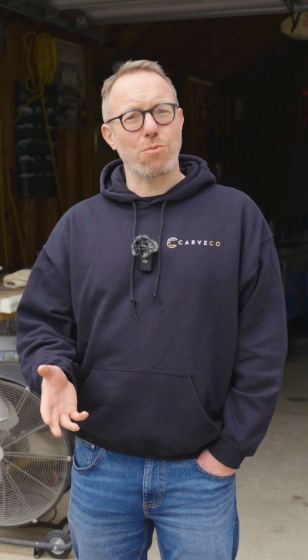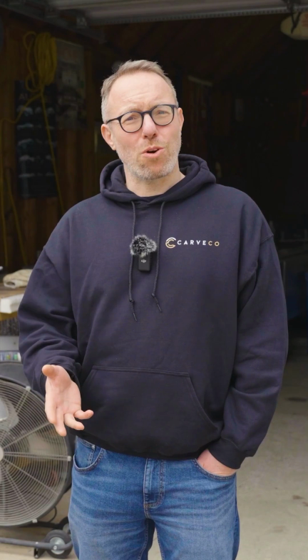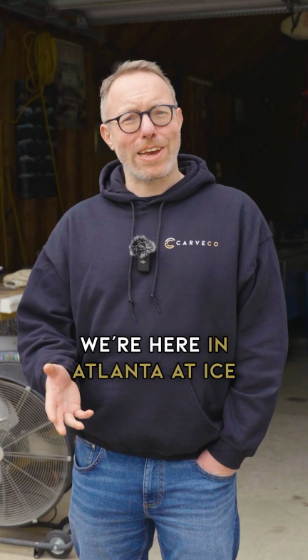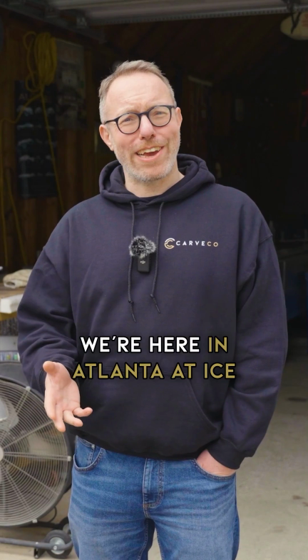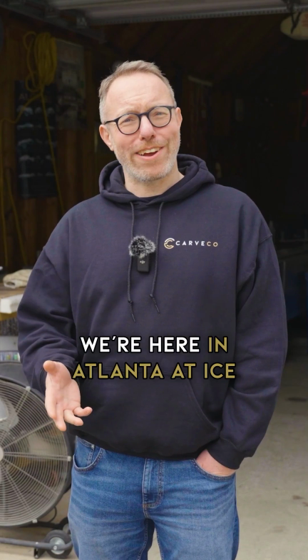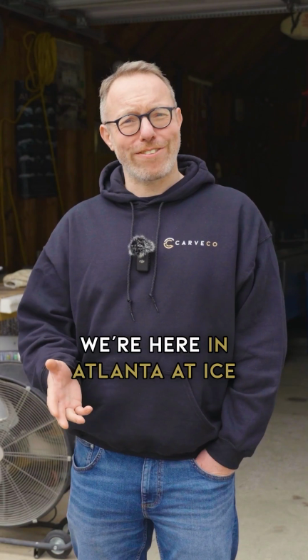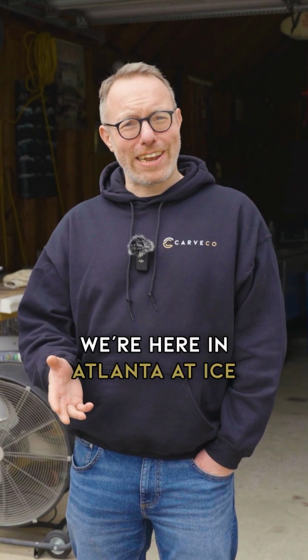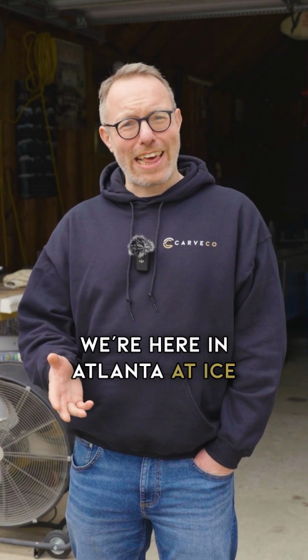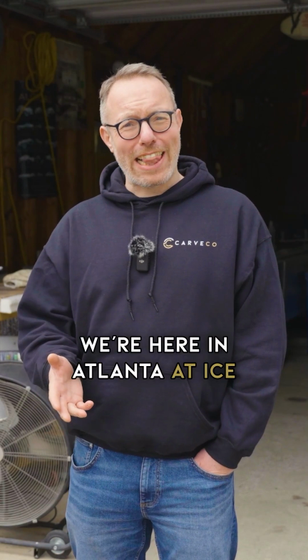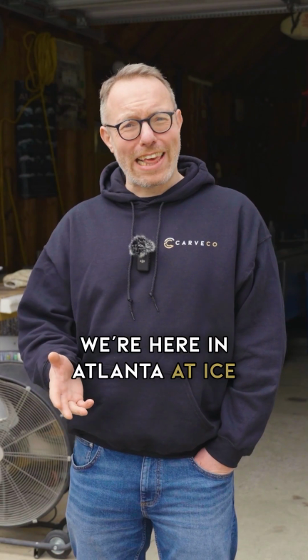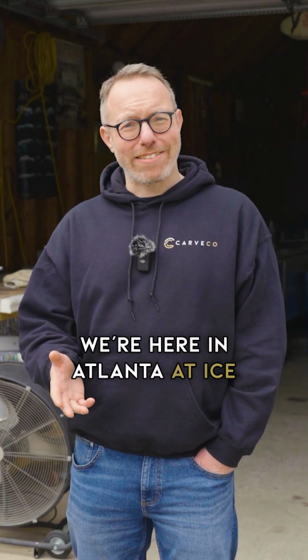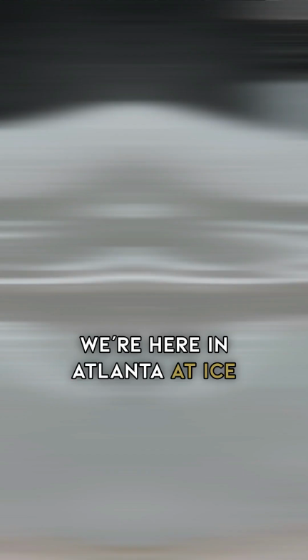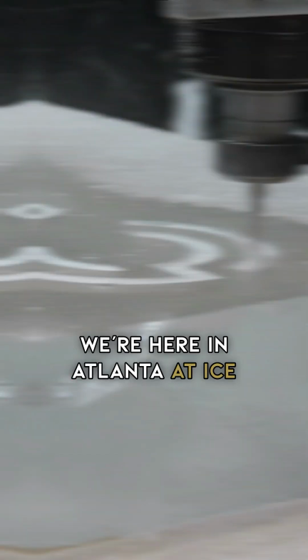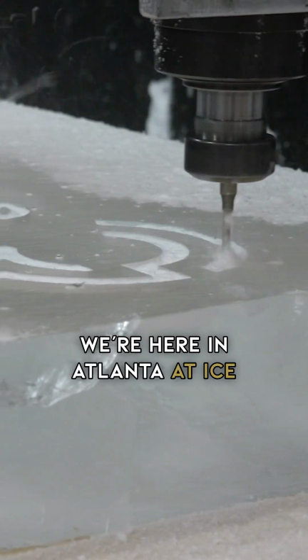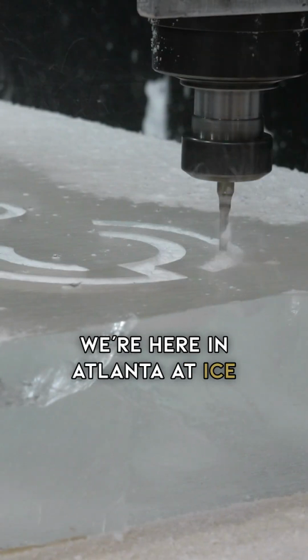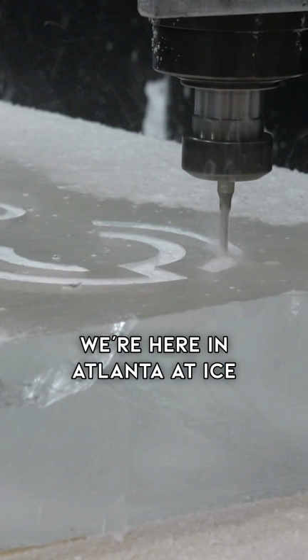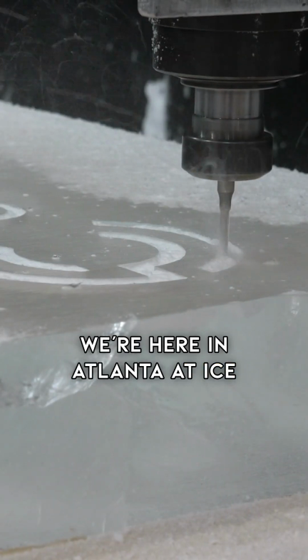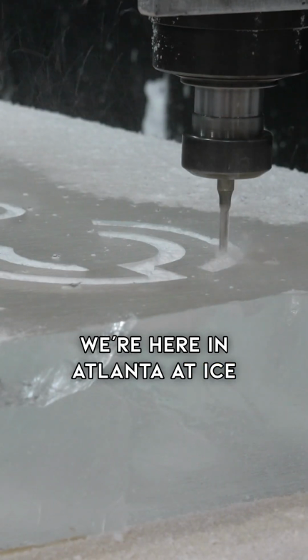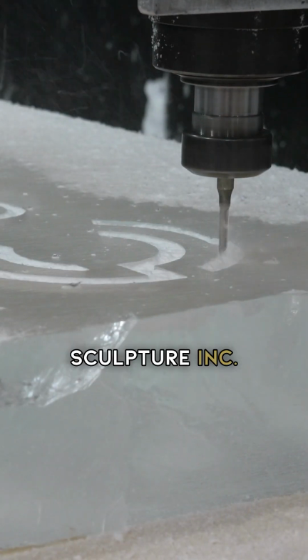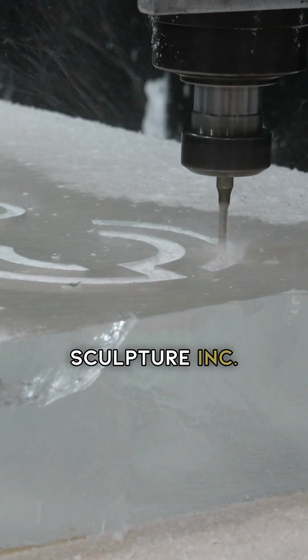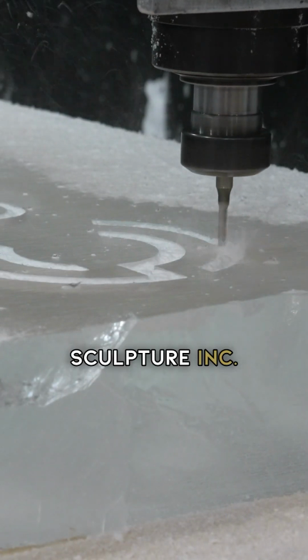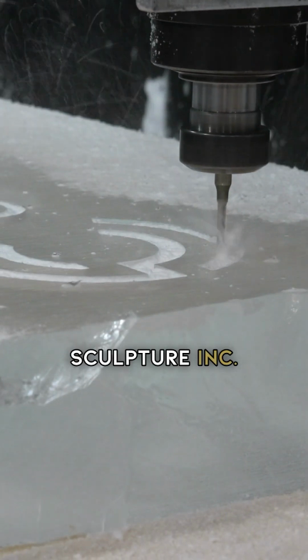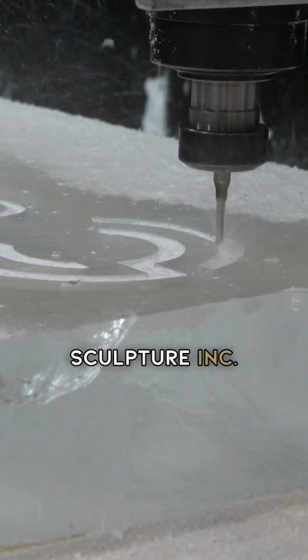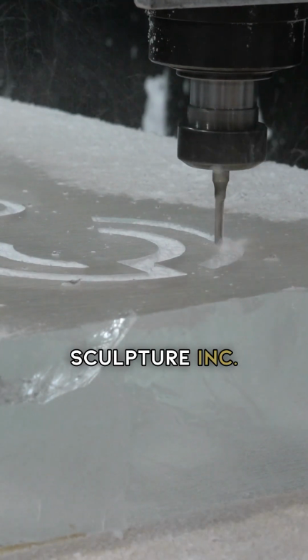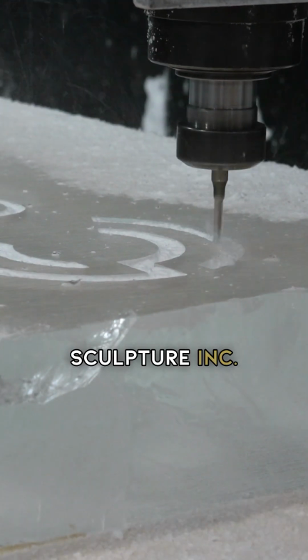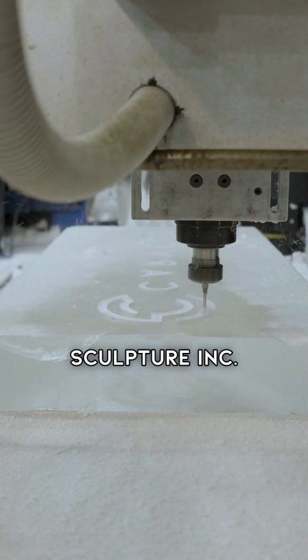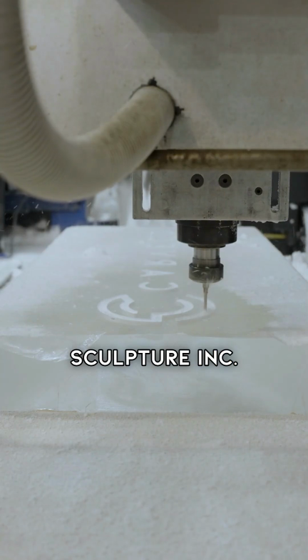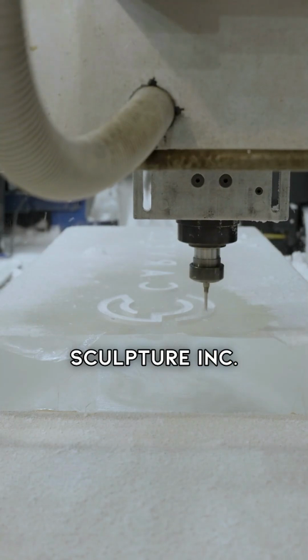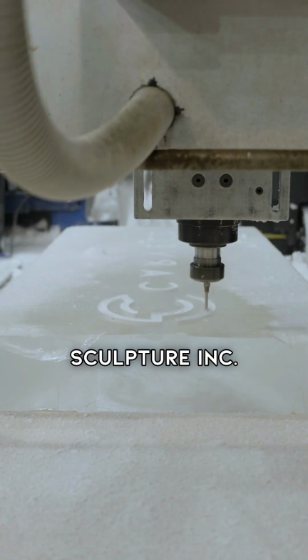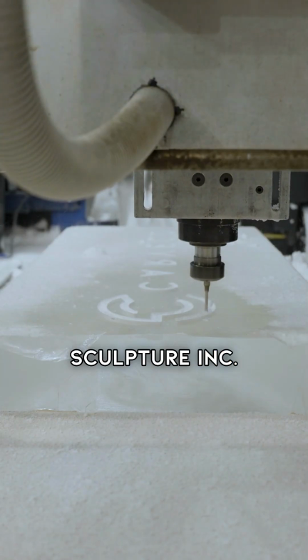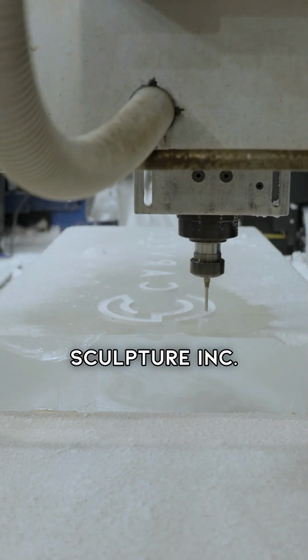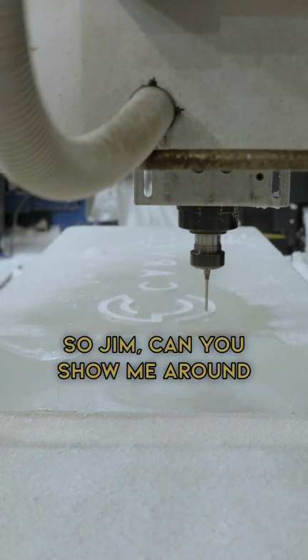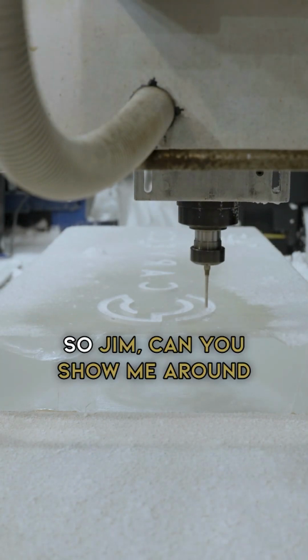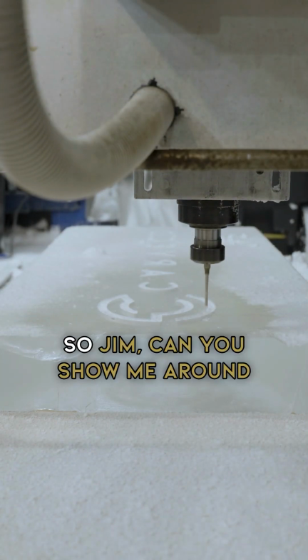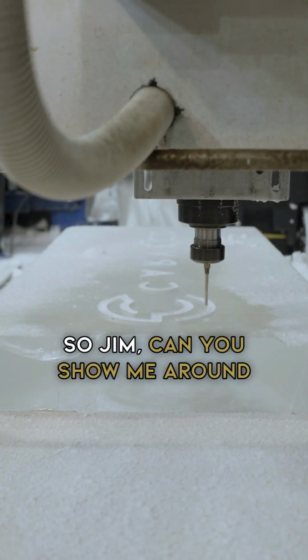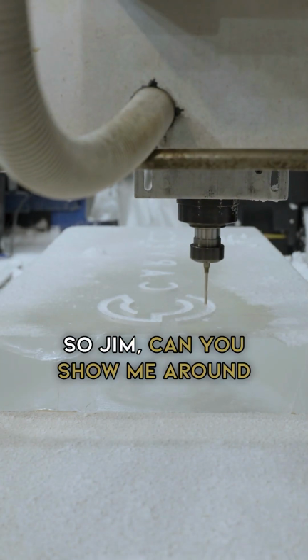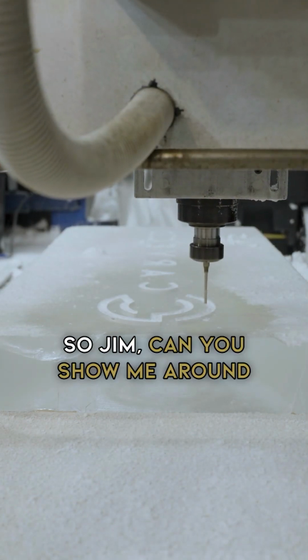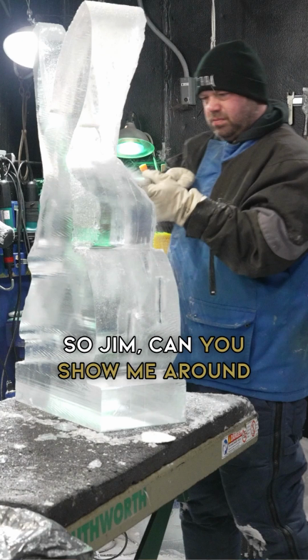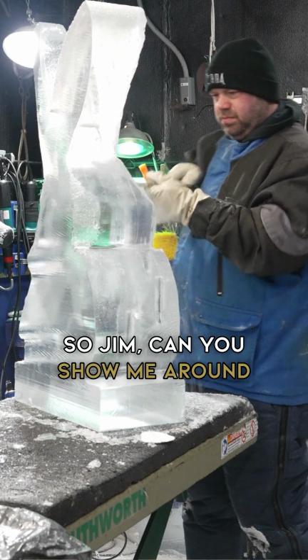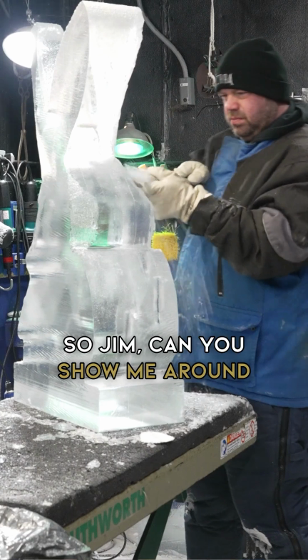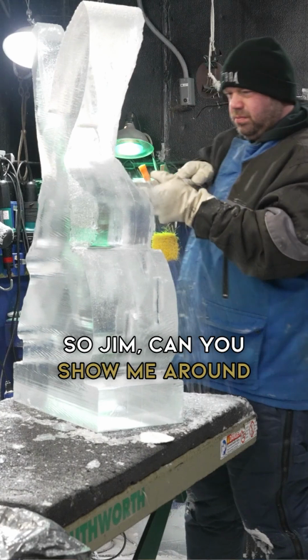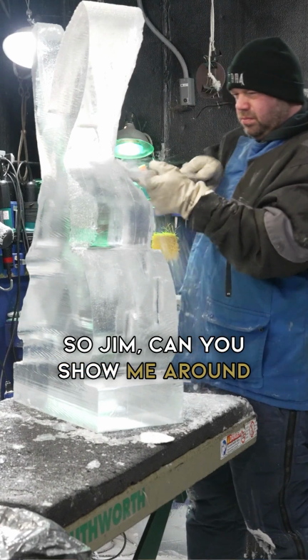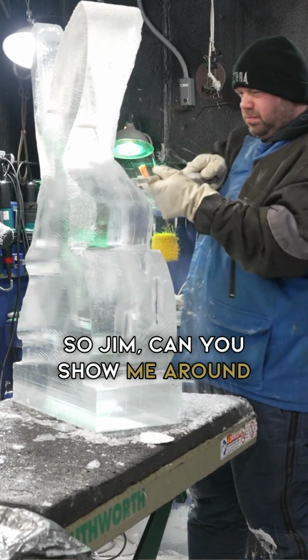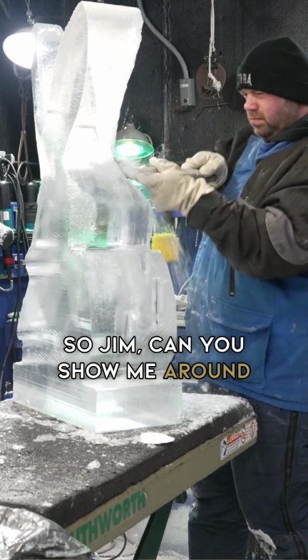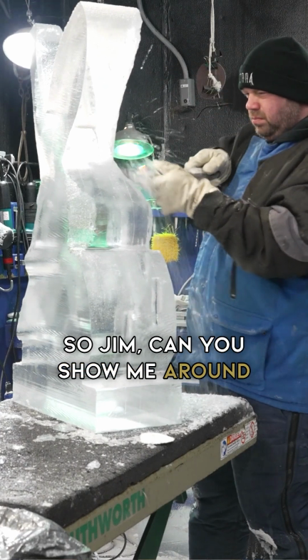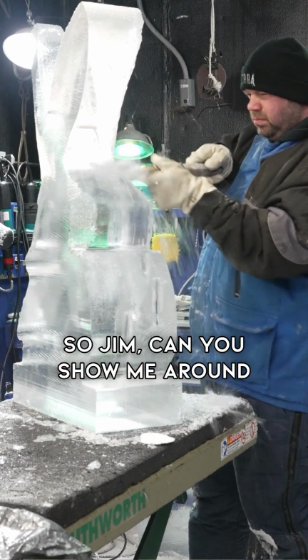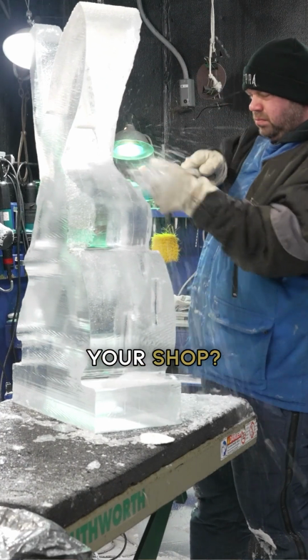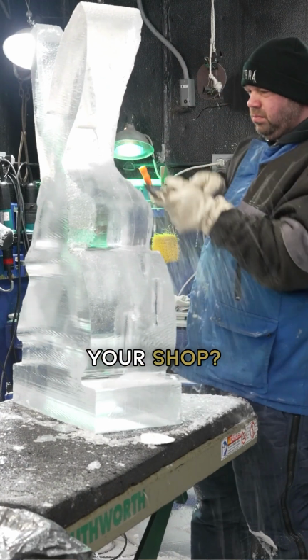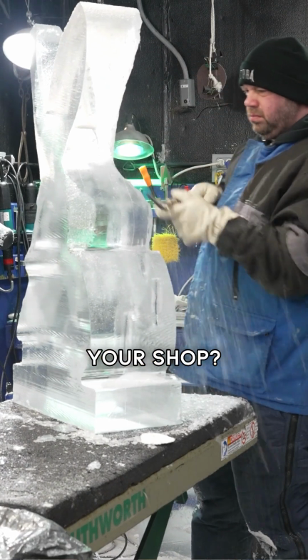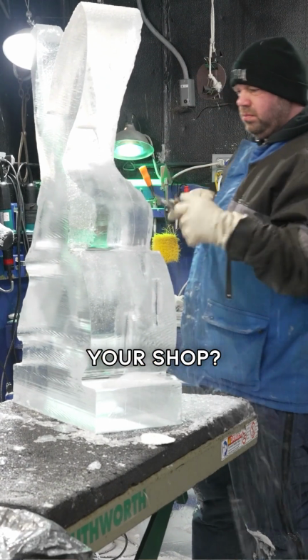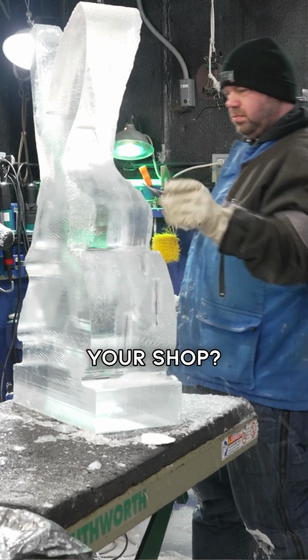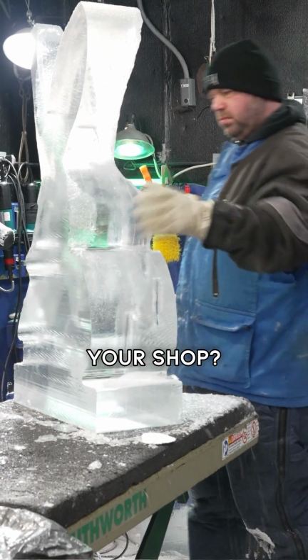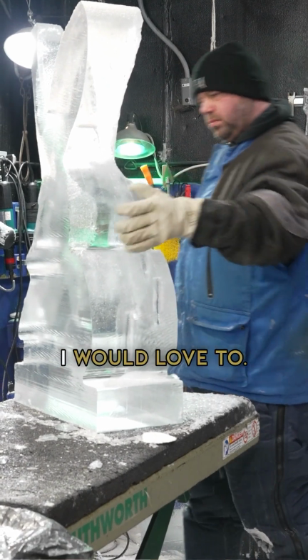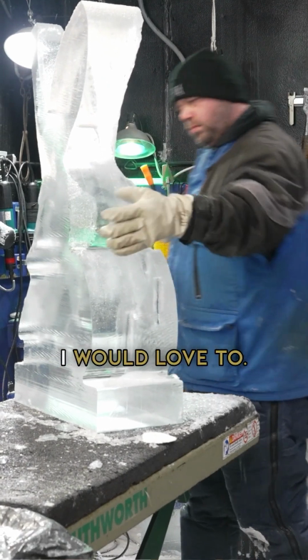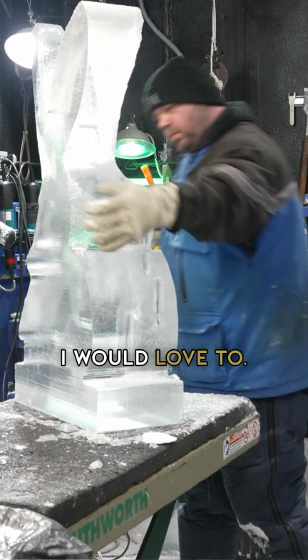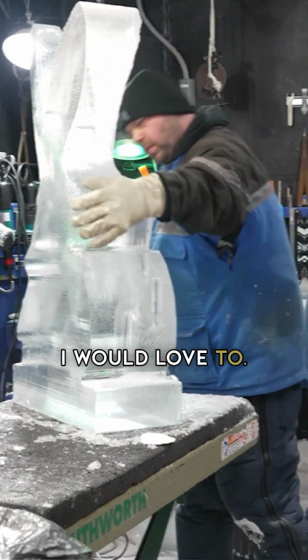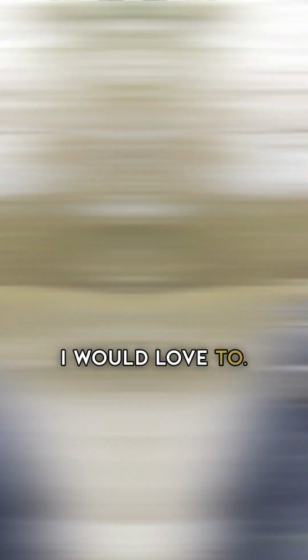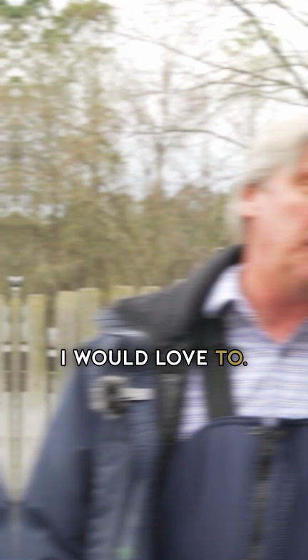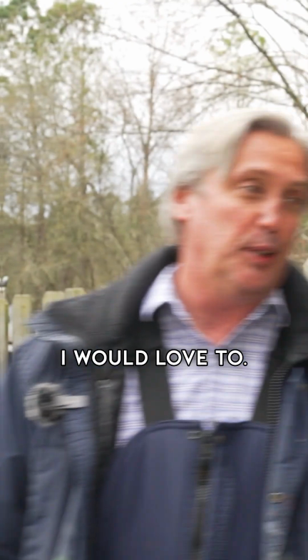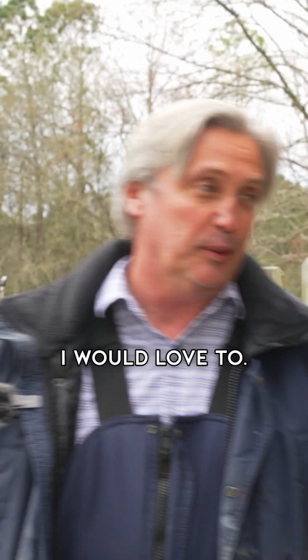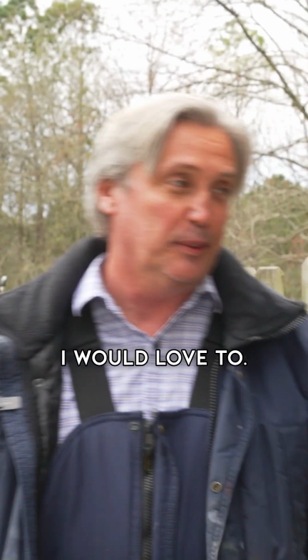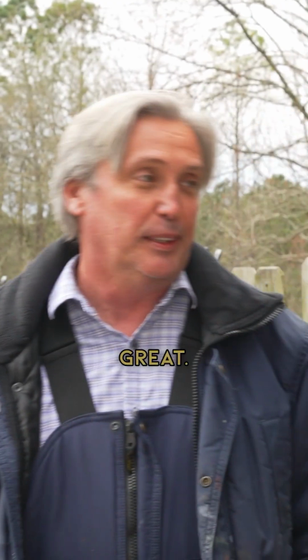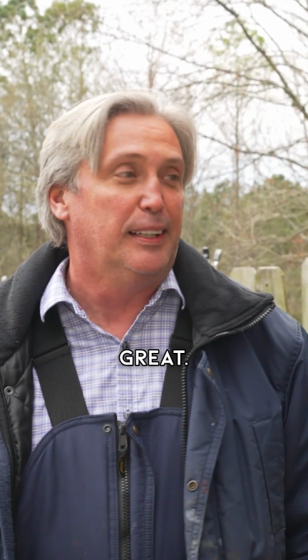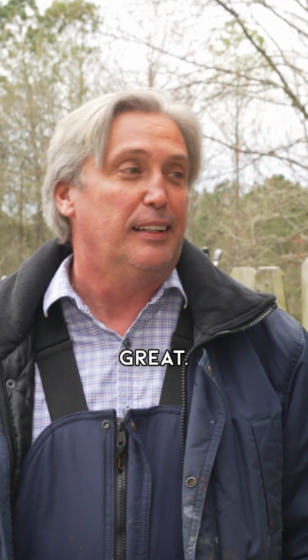We're here in Atlanta at iSculpture Inc. Jim, can you show me around your shop? I would love to. Great.